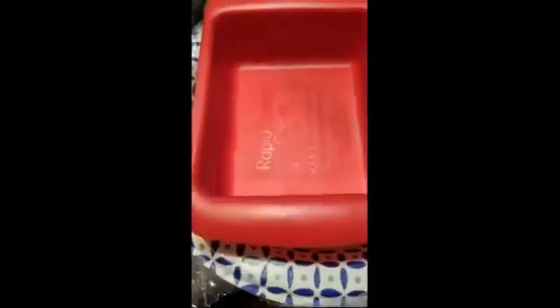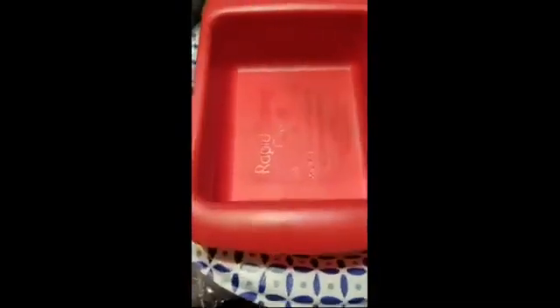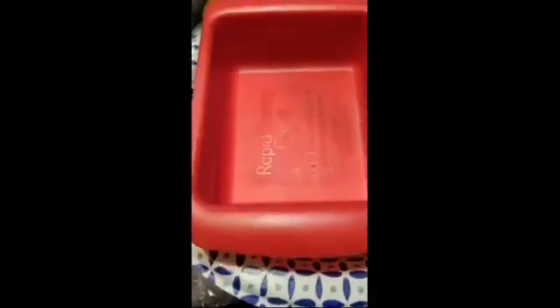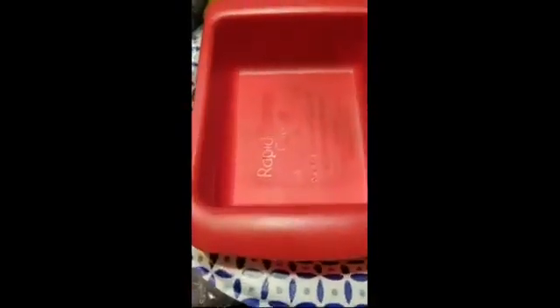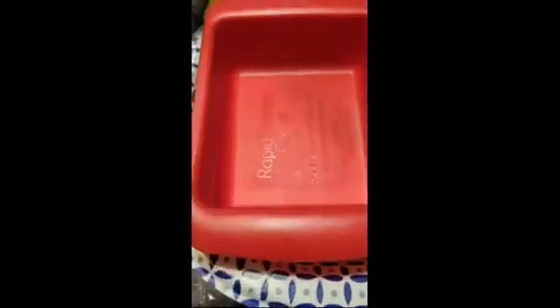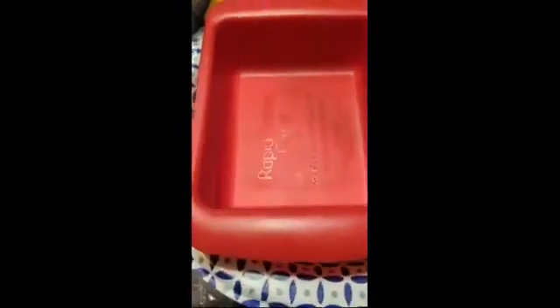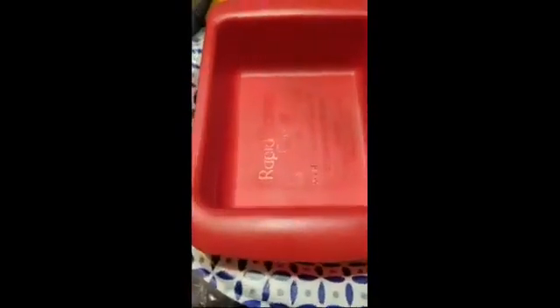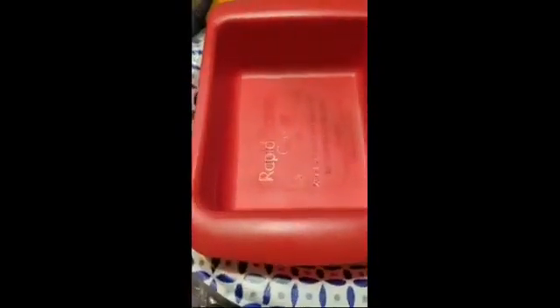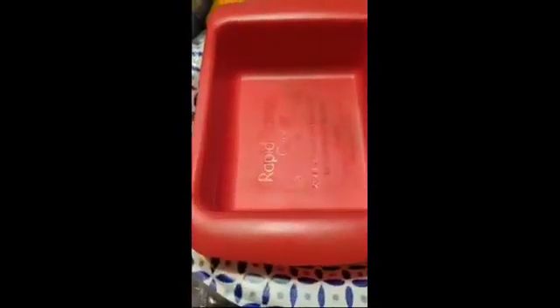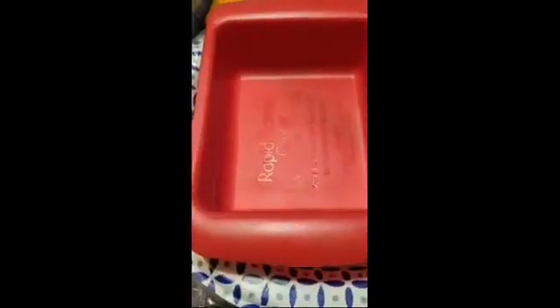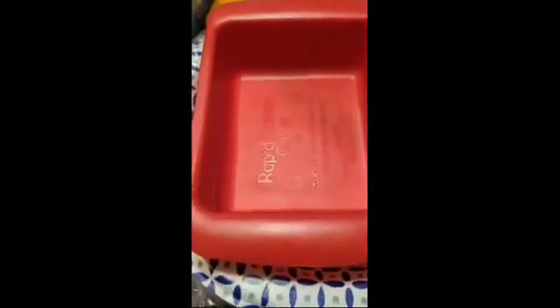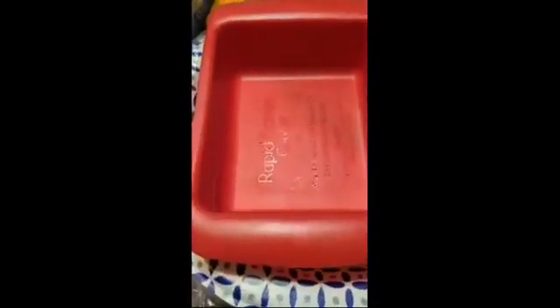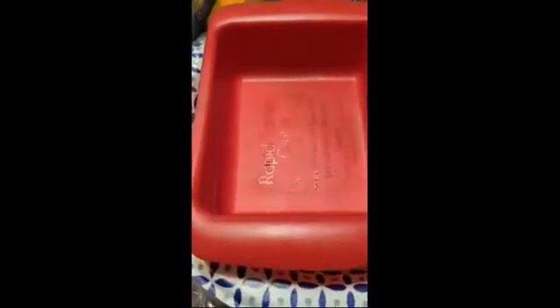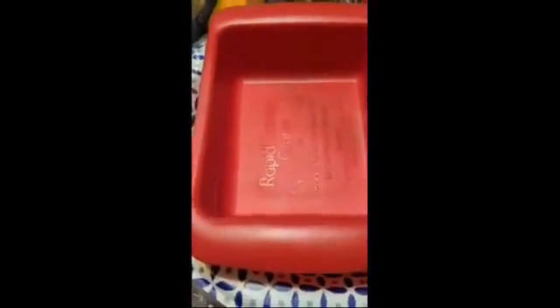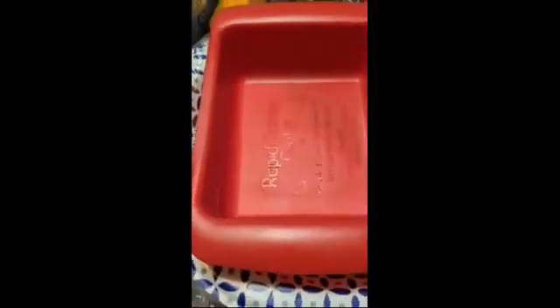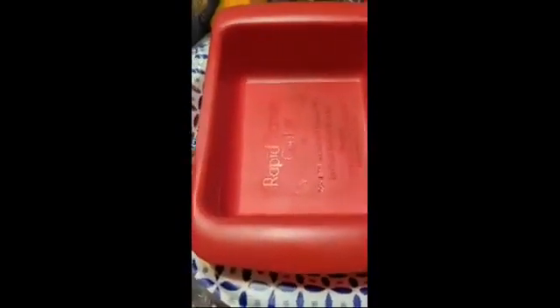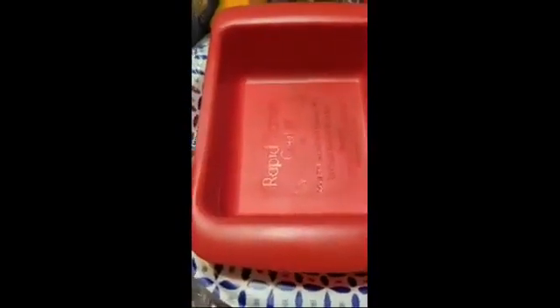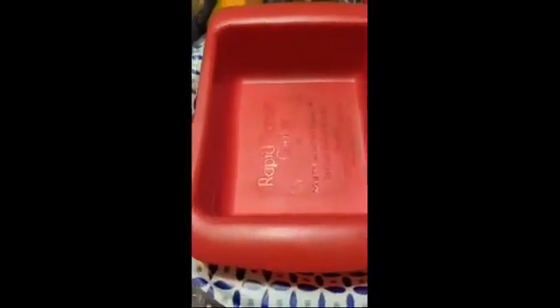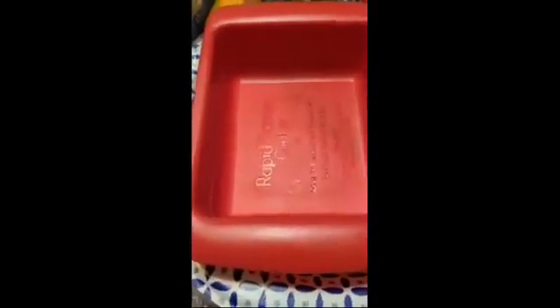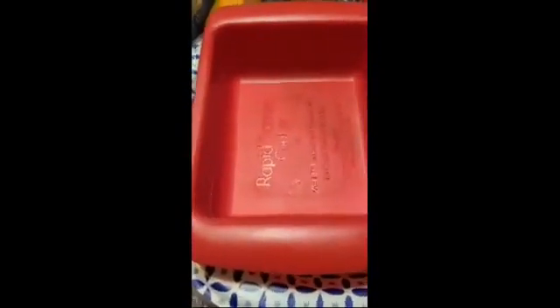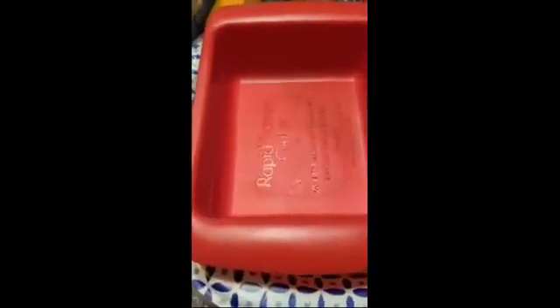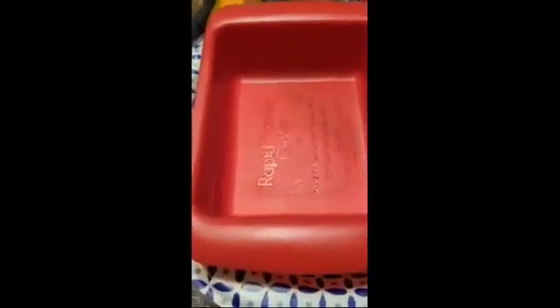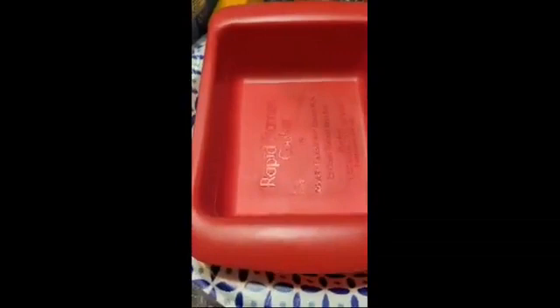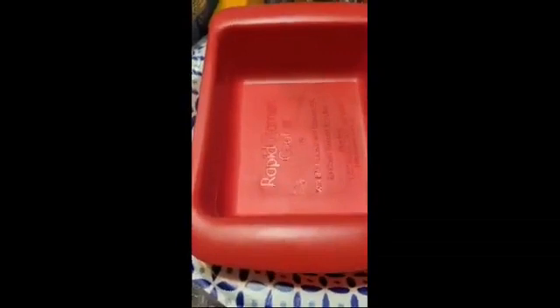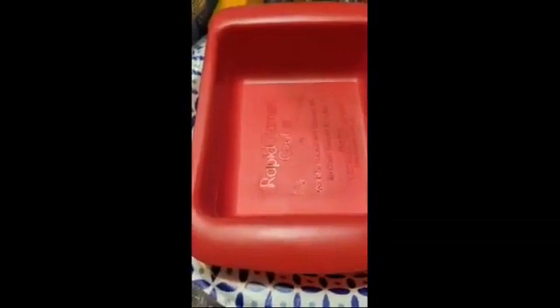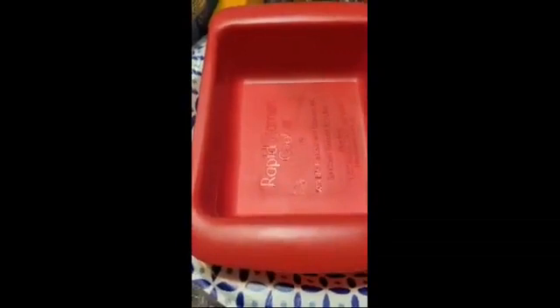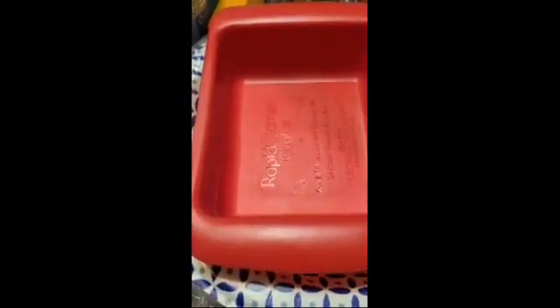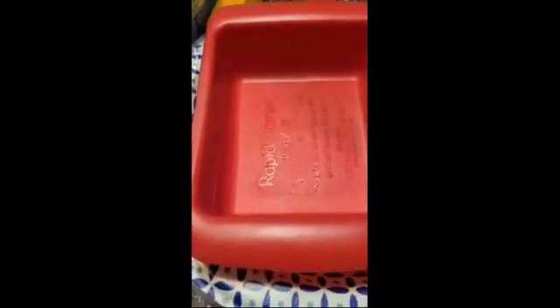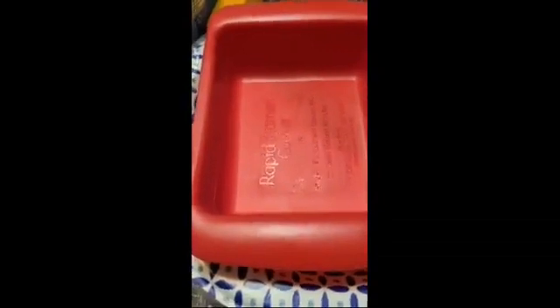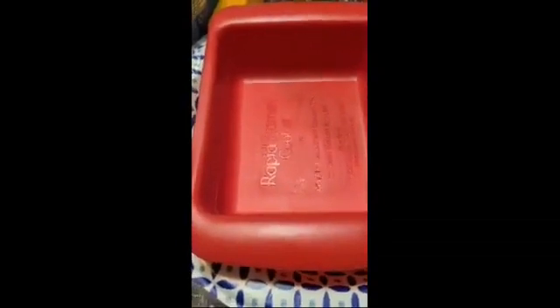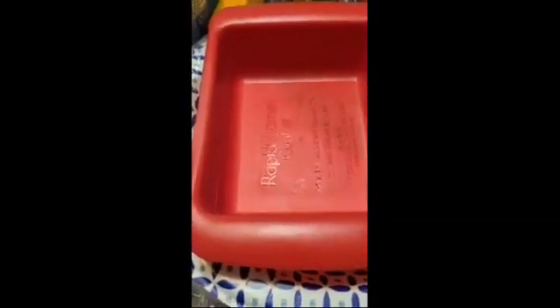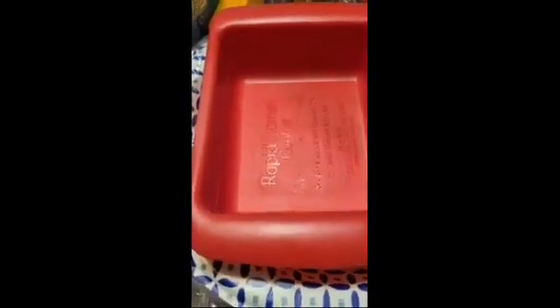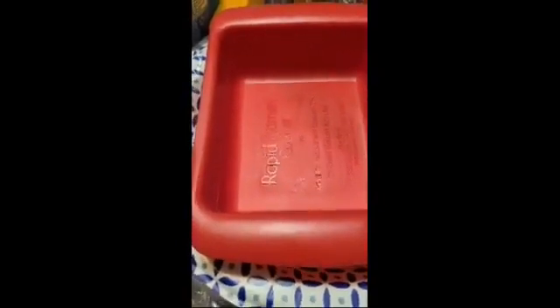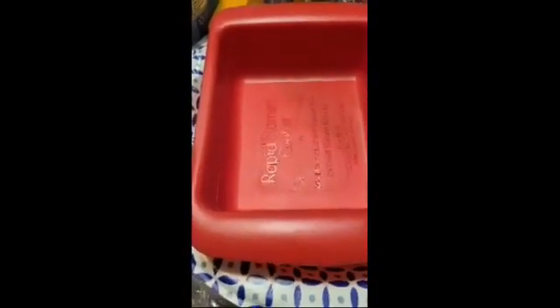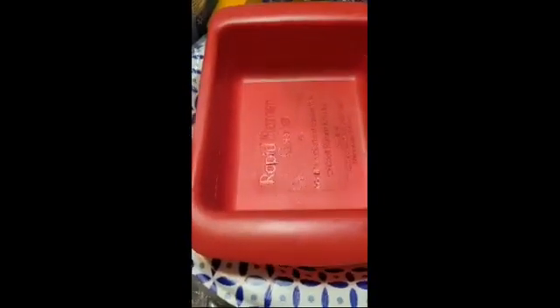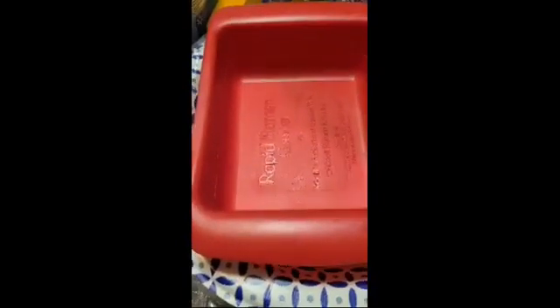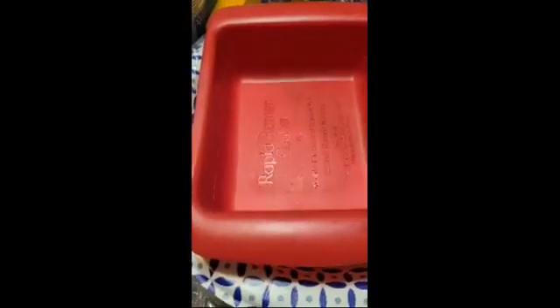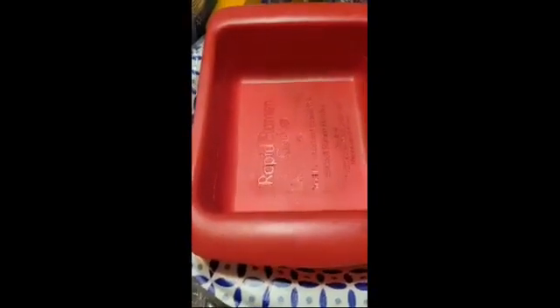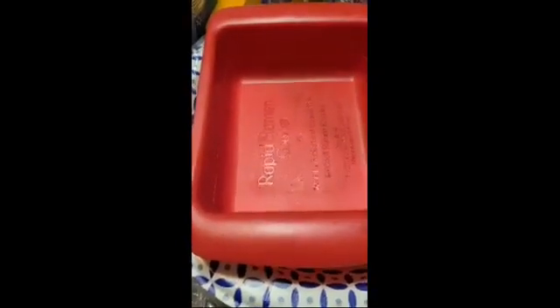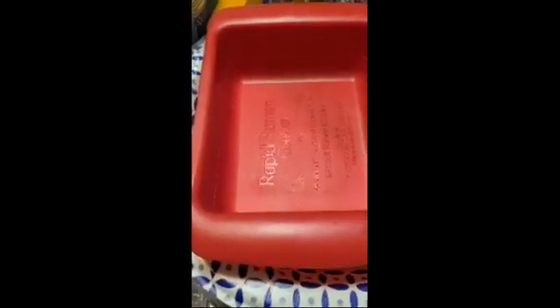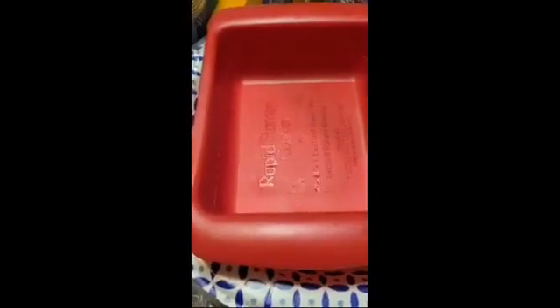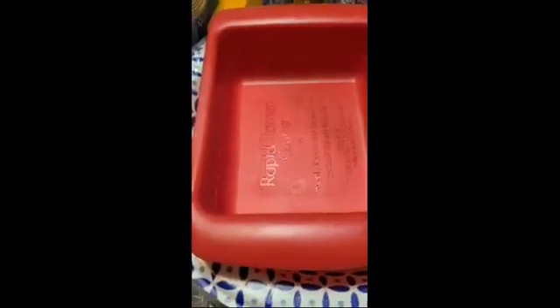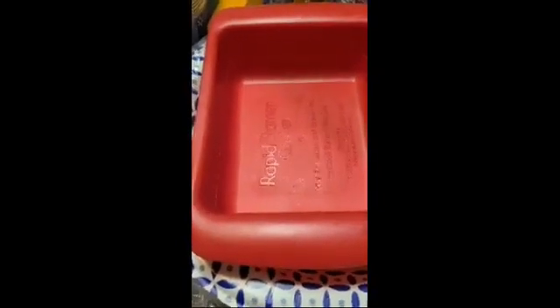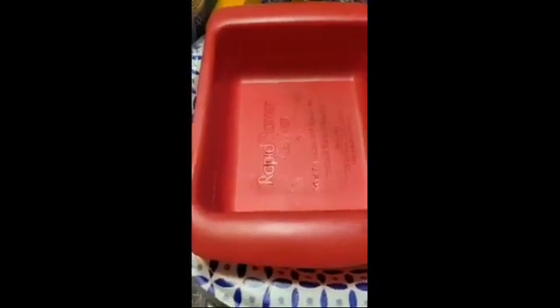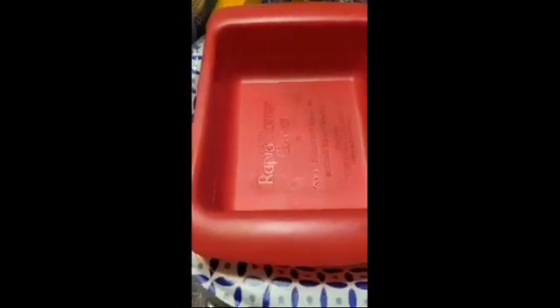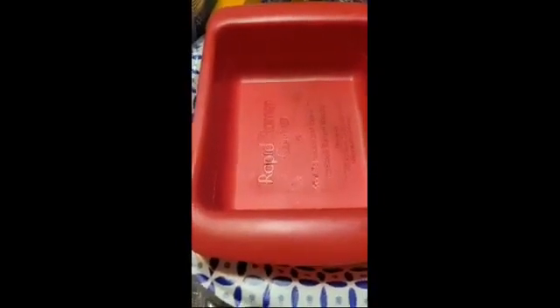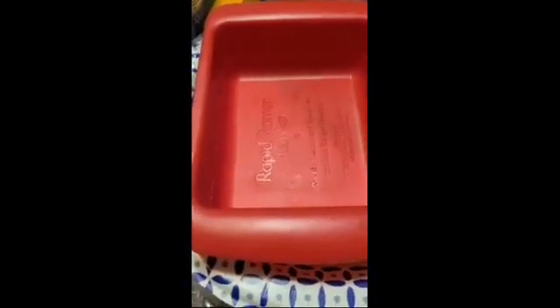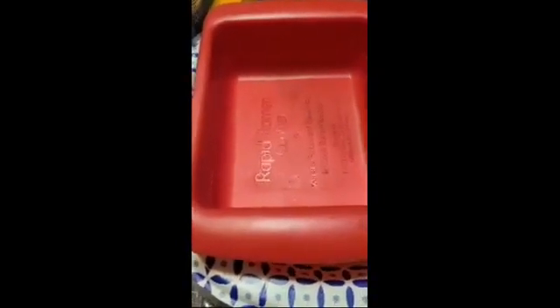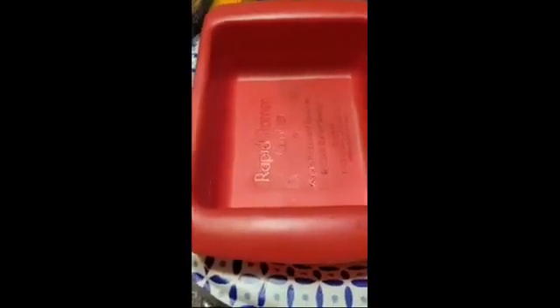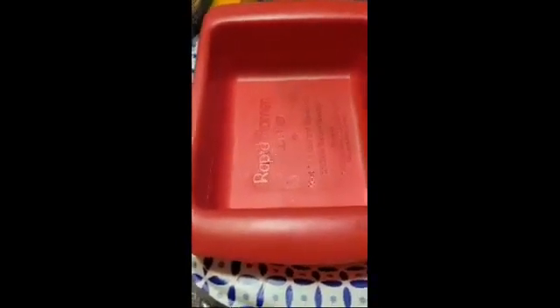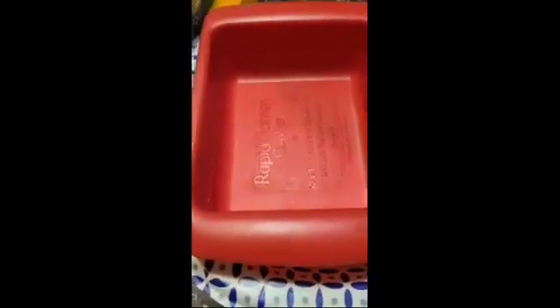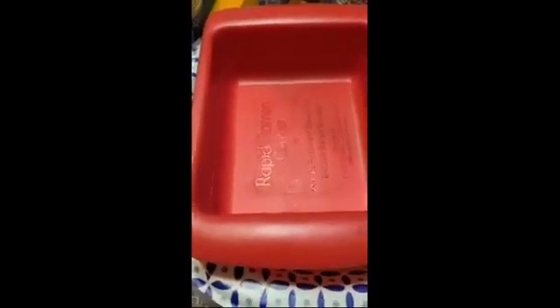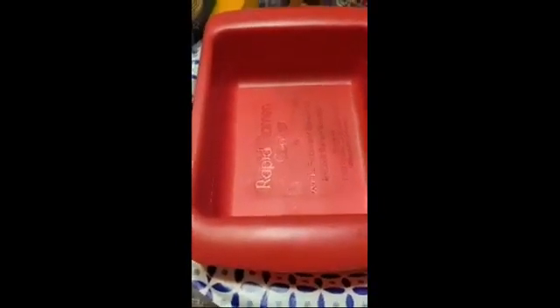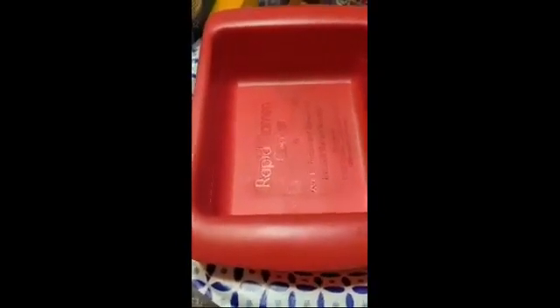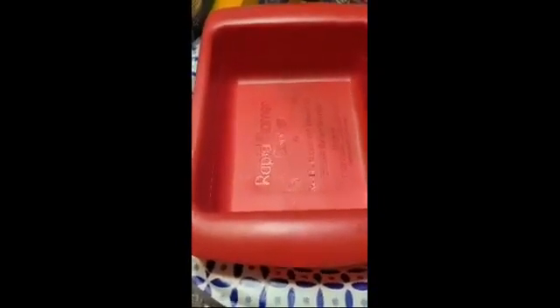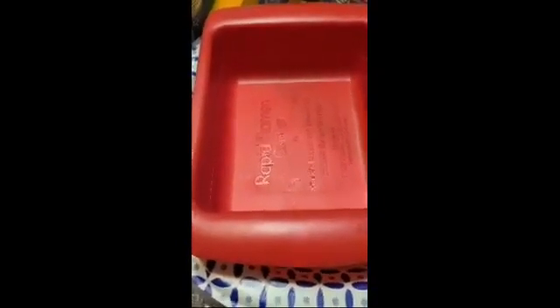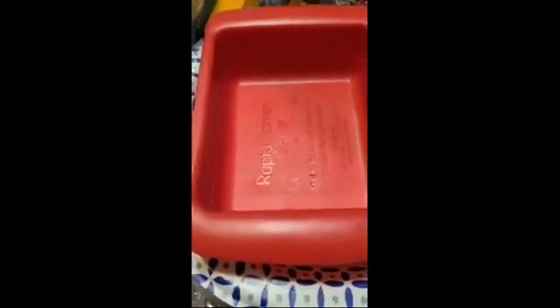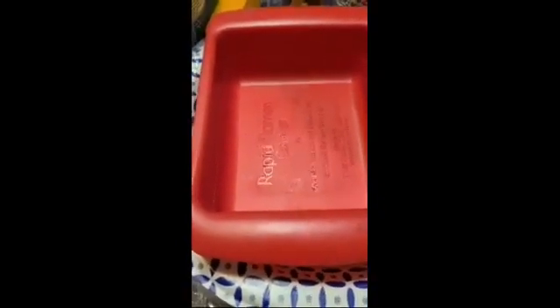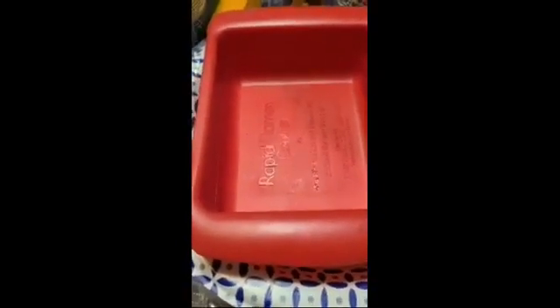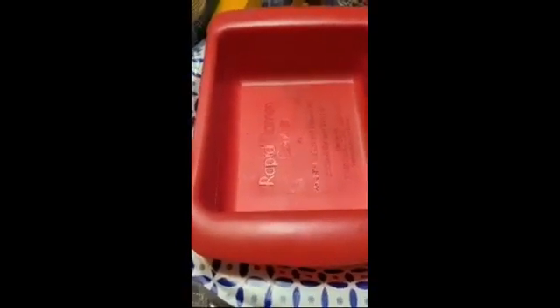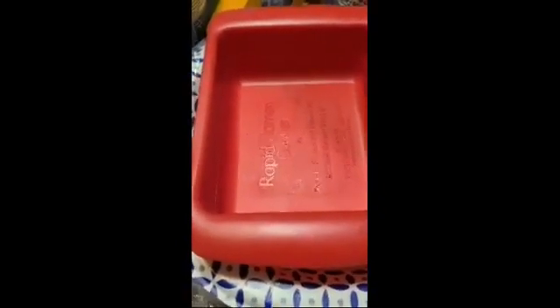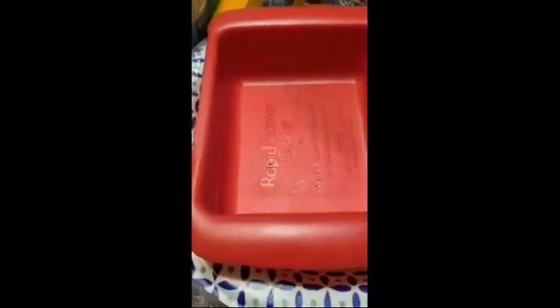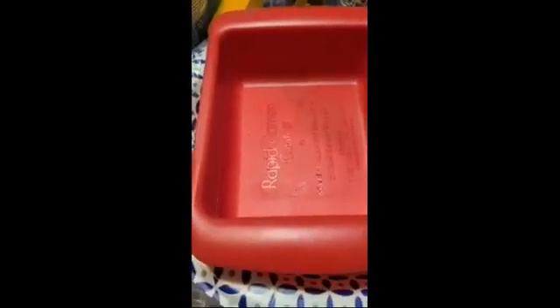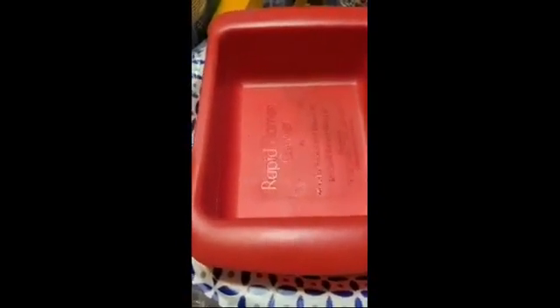So this is easy. You put the ramen at the bottom, fill it up to the line with water, and then you put it in for three minutes.